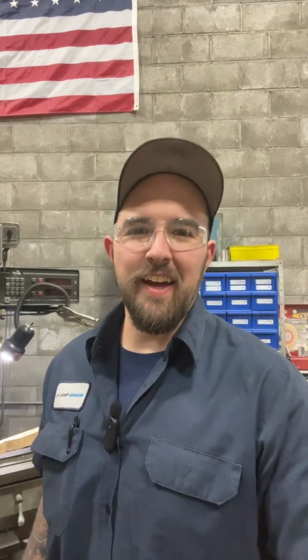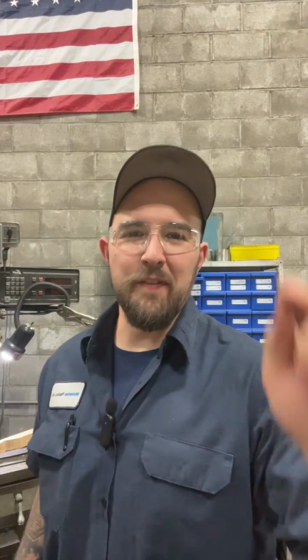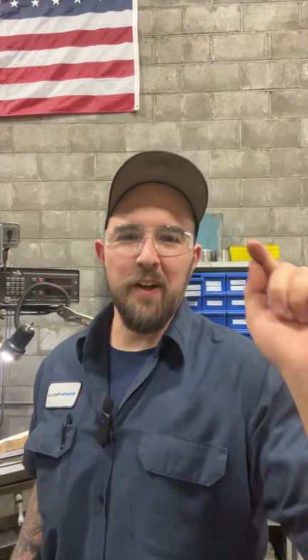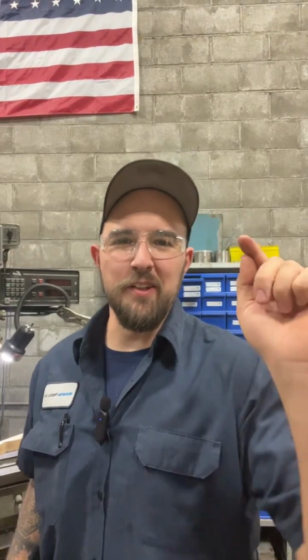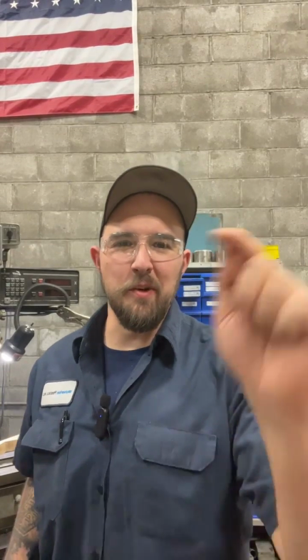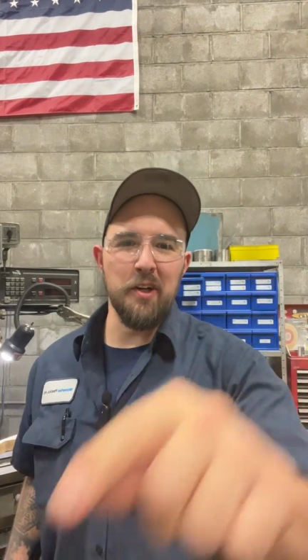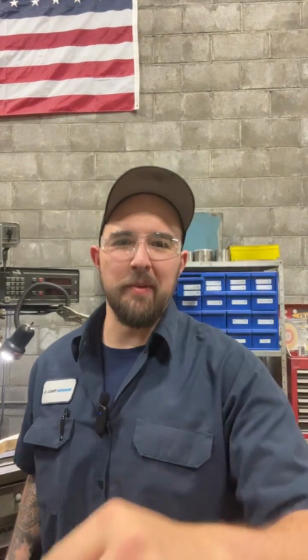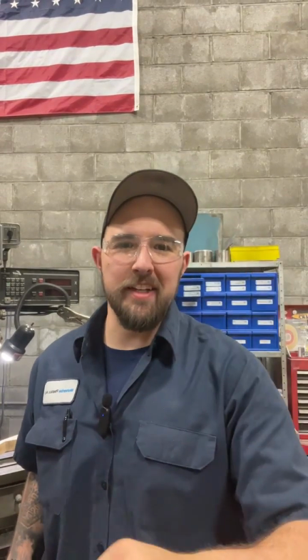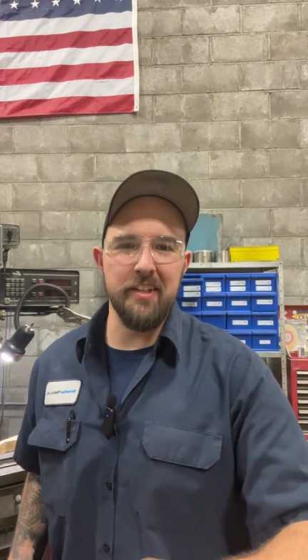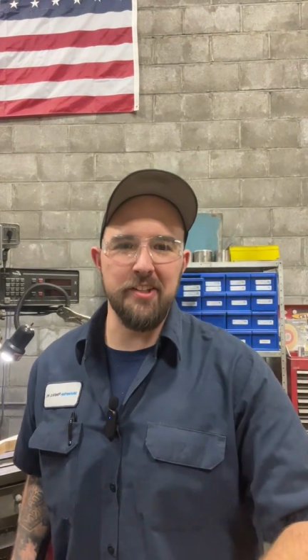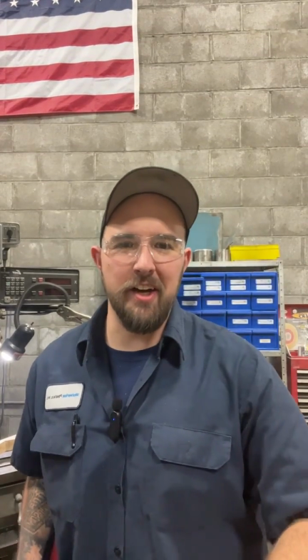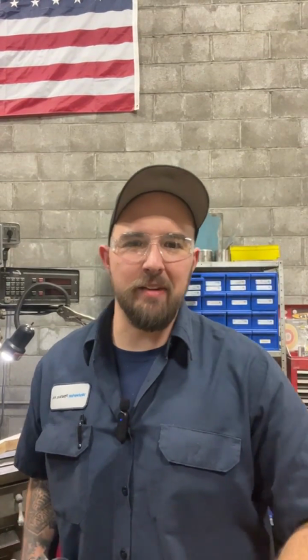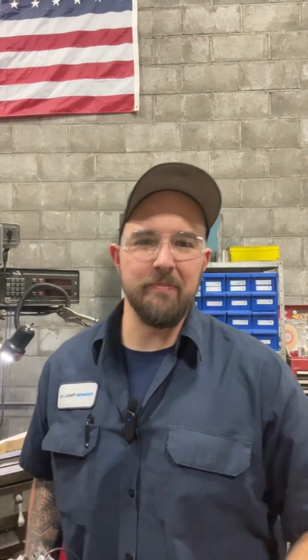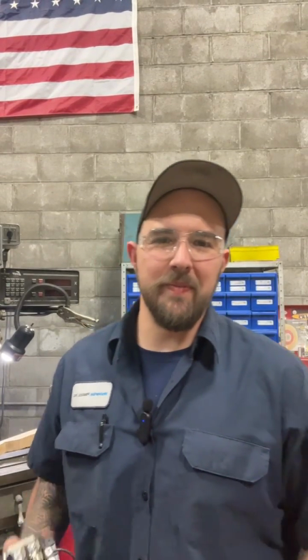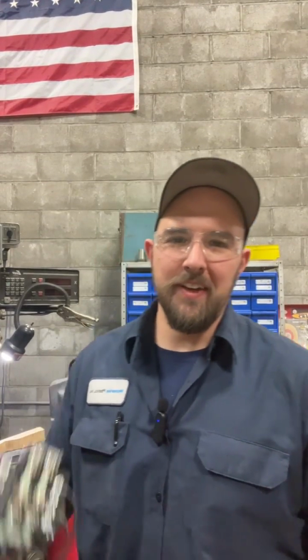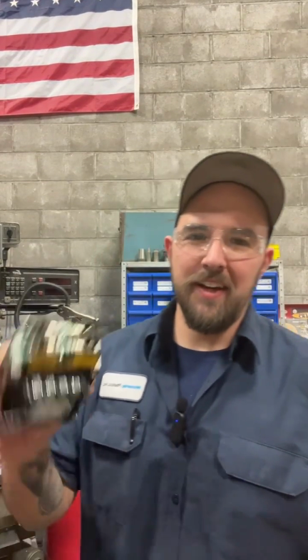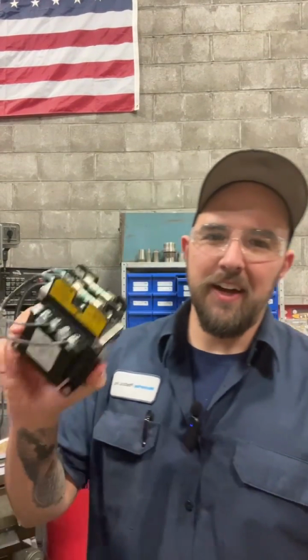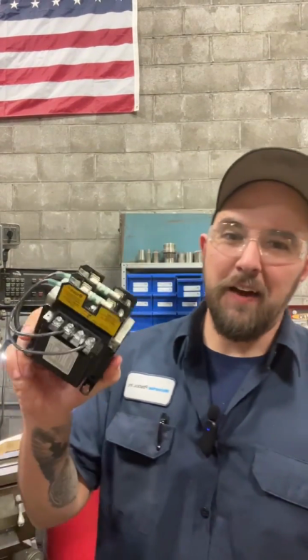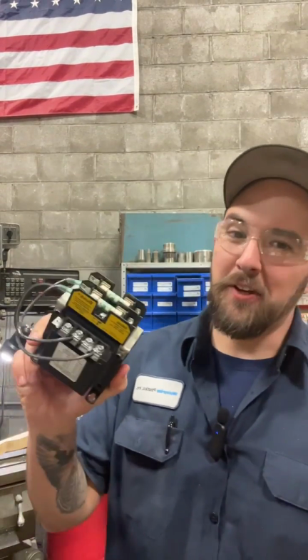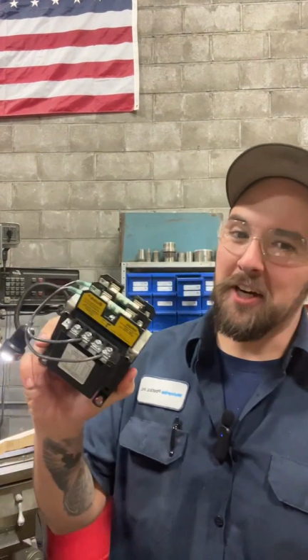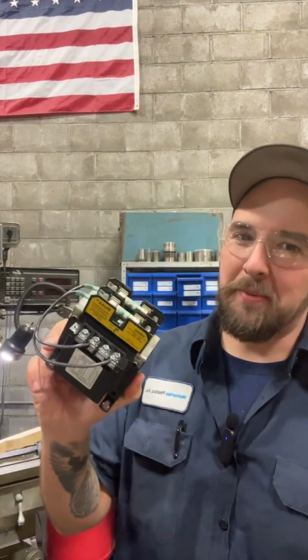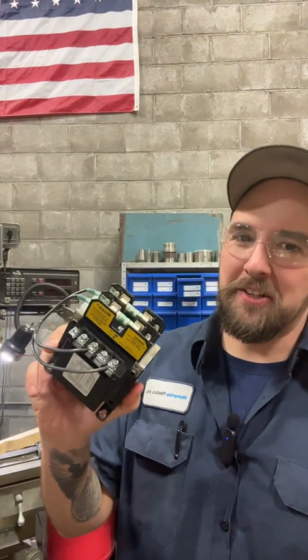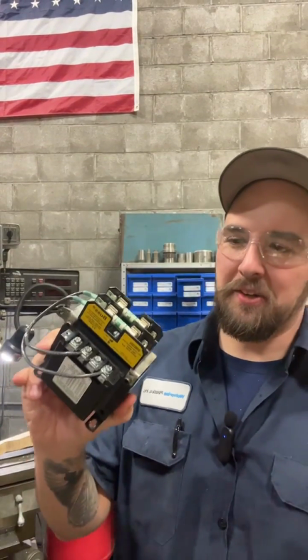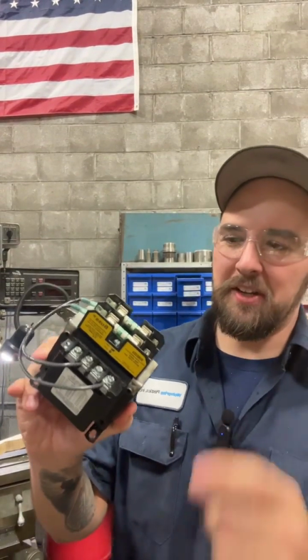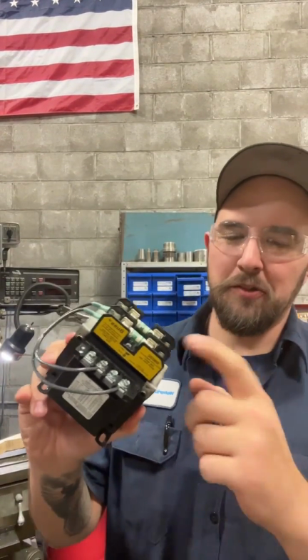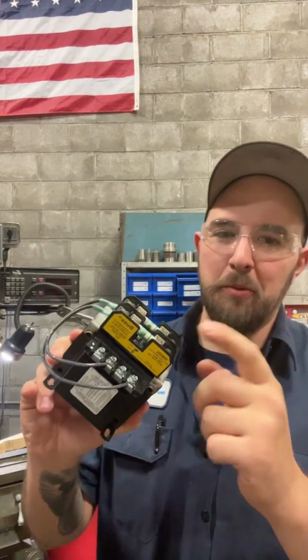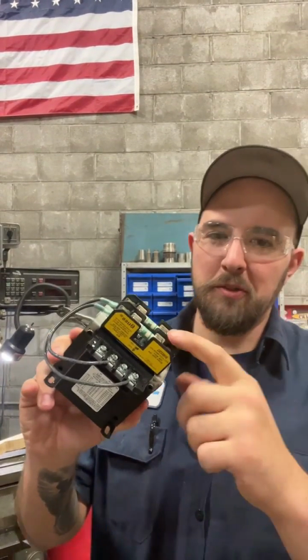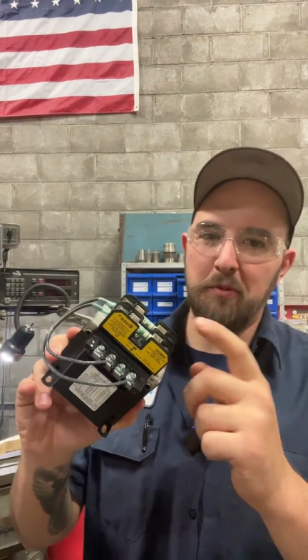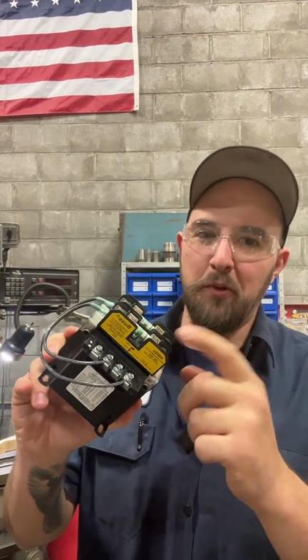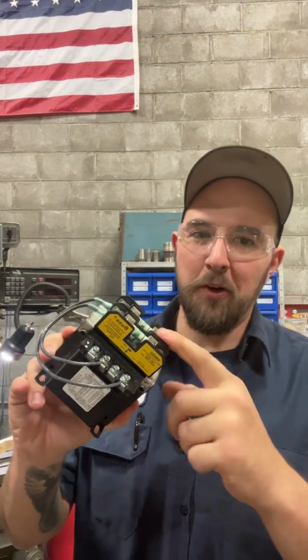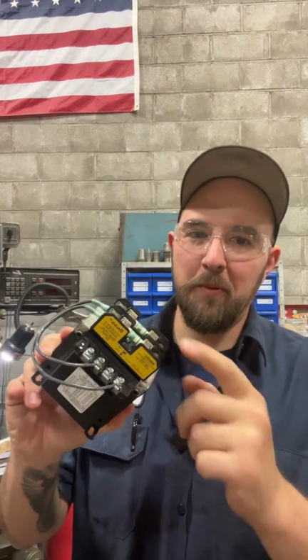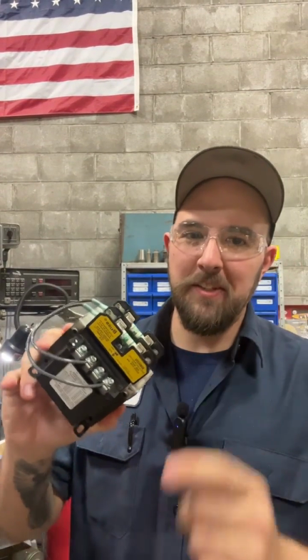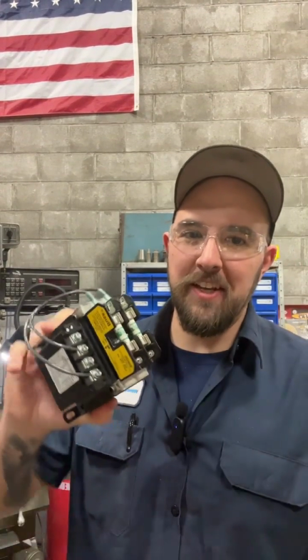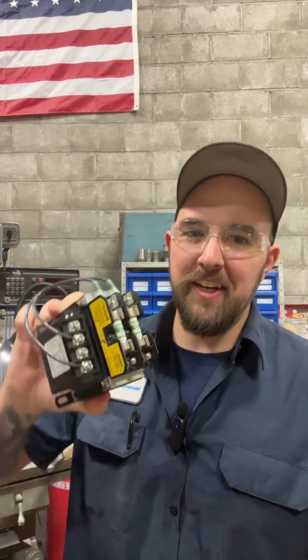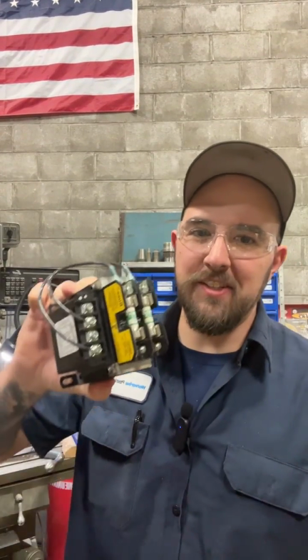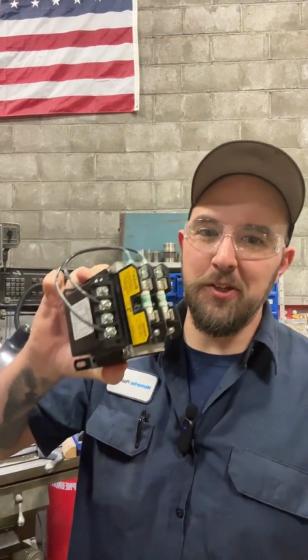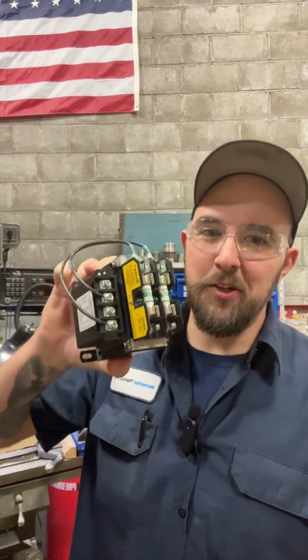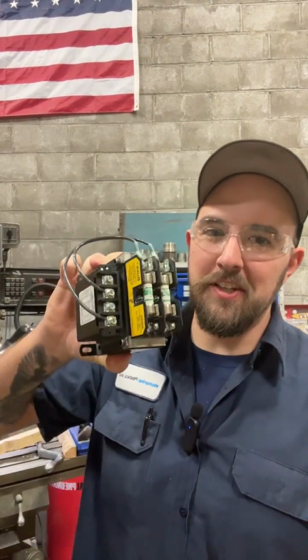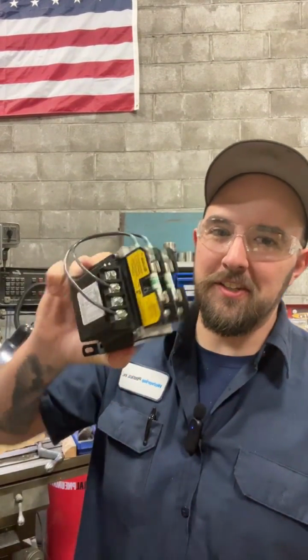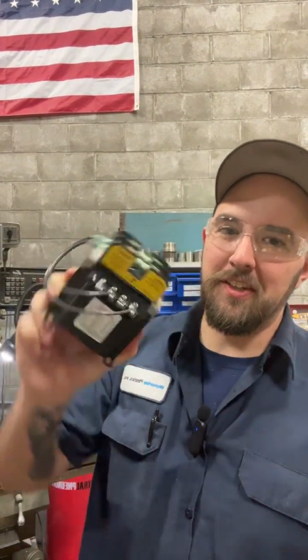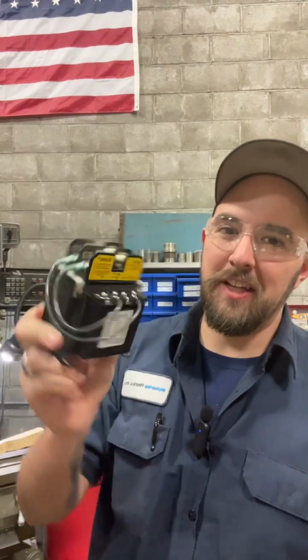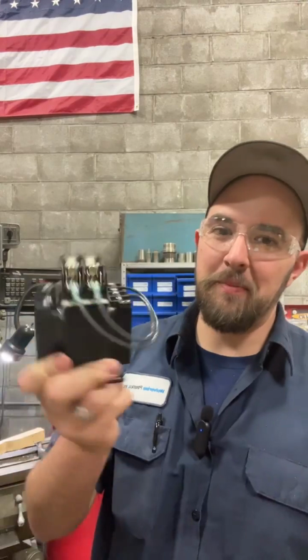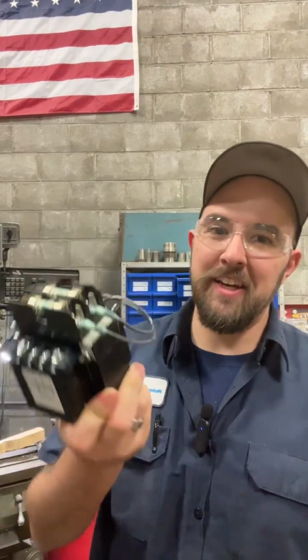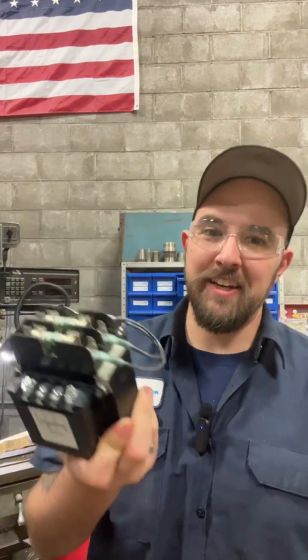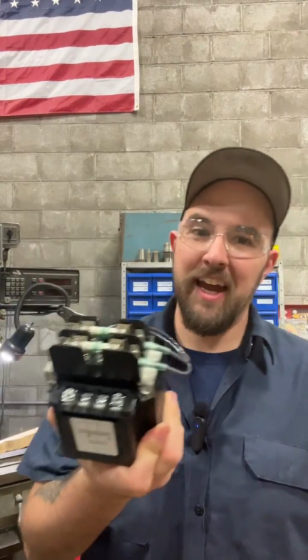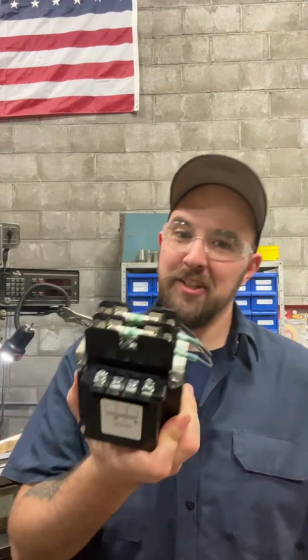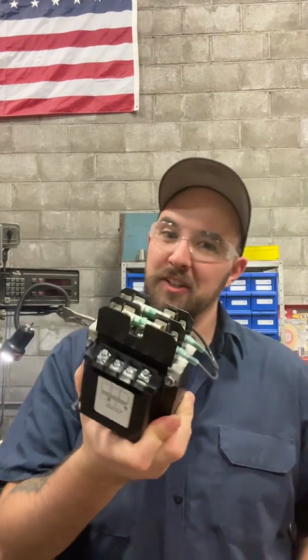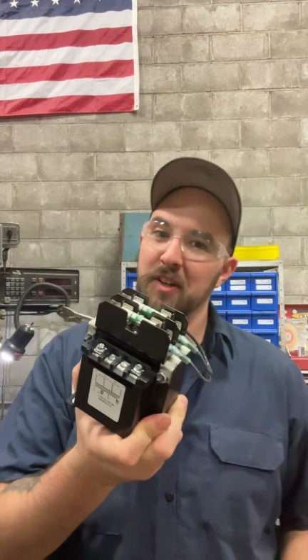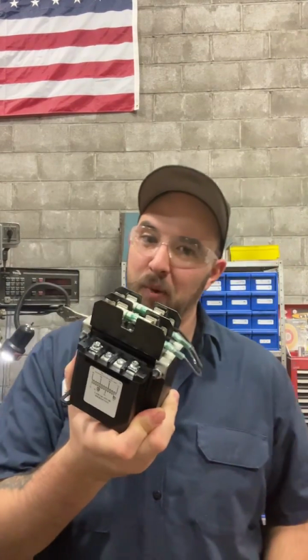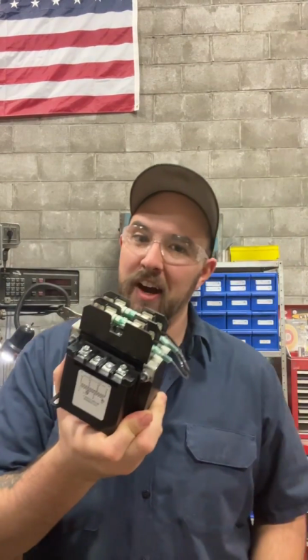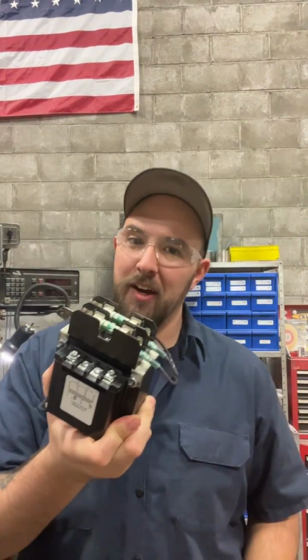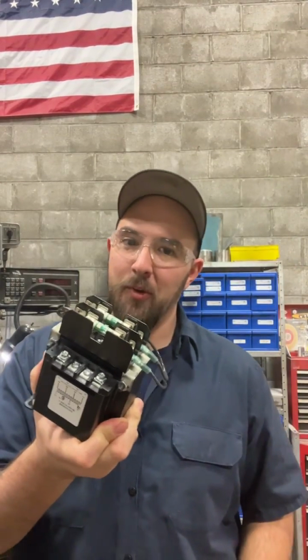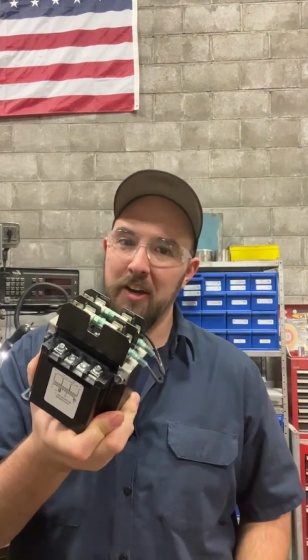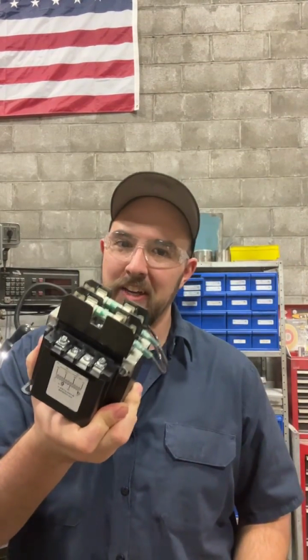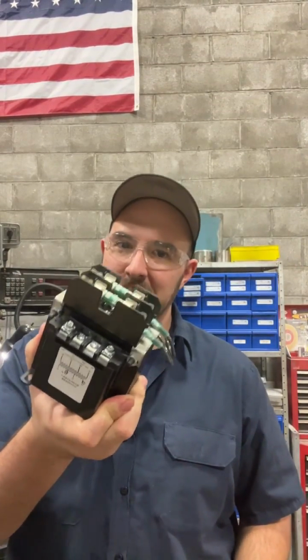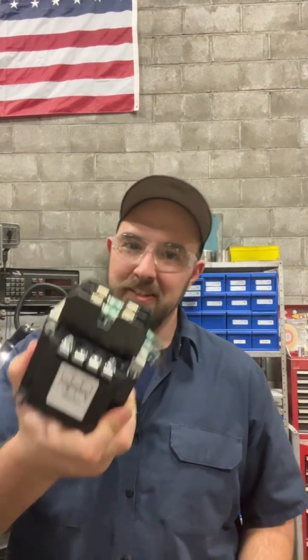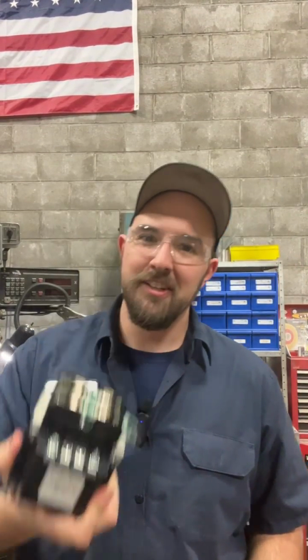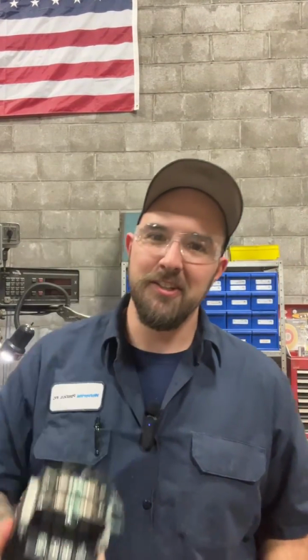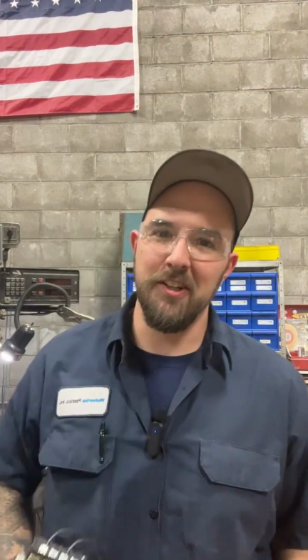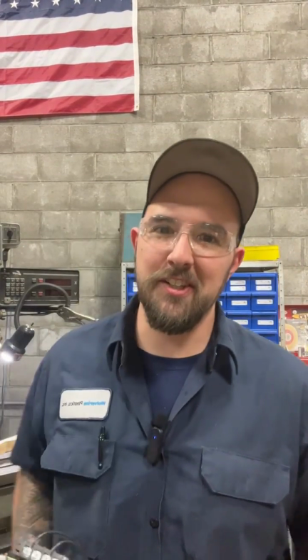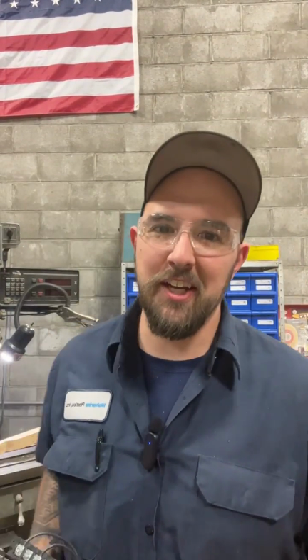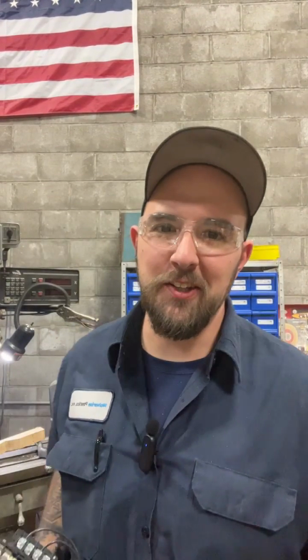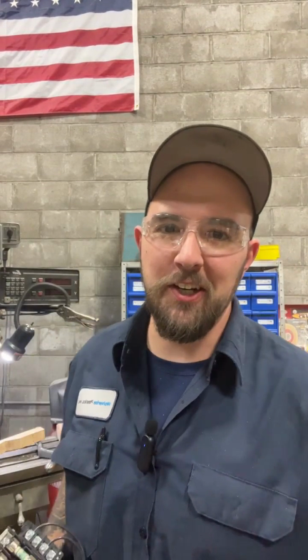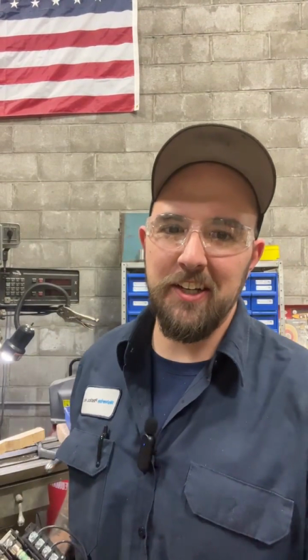Hey fellows, welcome back to the shop. I've talked about transformers before, but today's duties led me into actually wiring one in. So let's take a look.